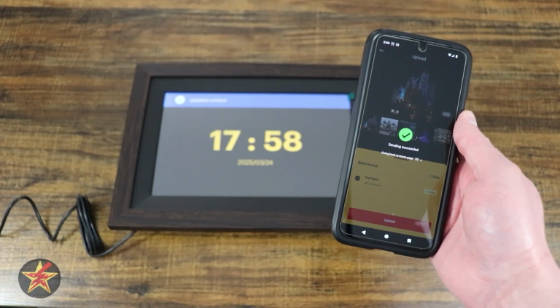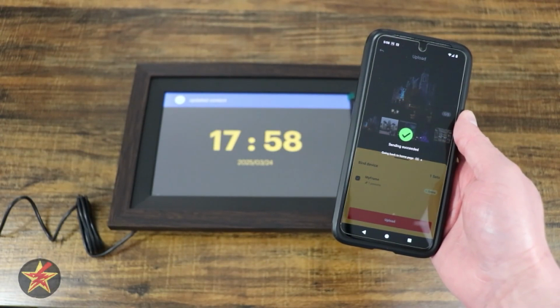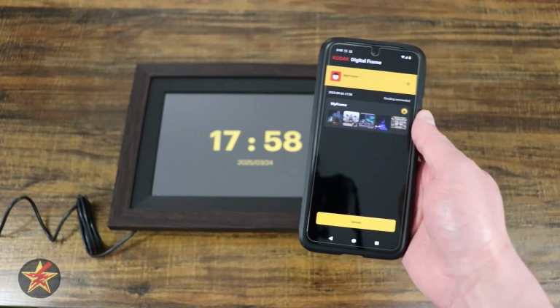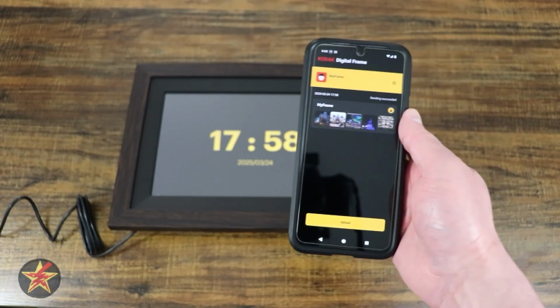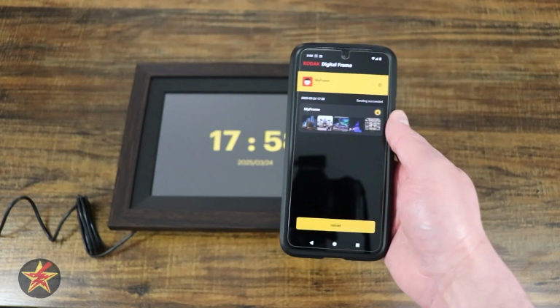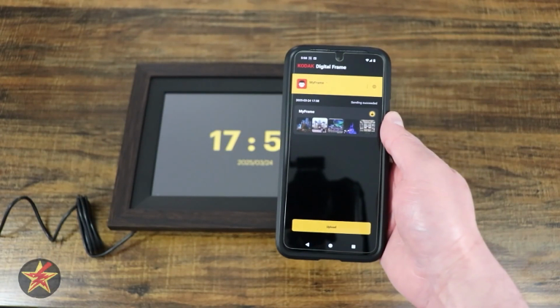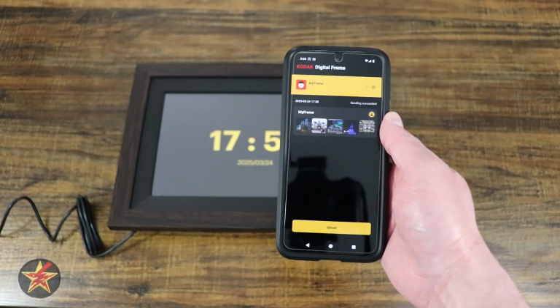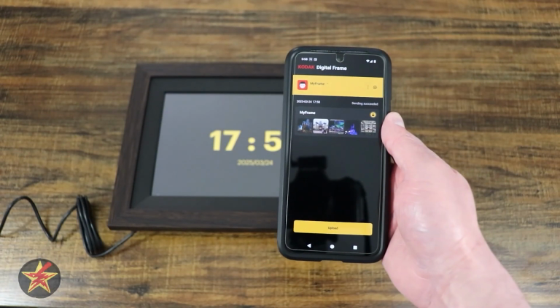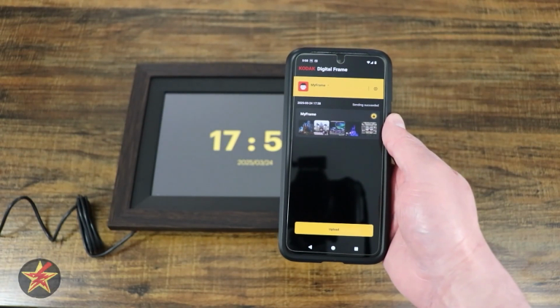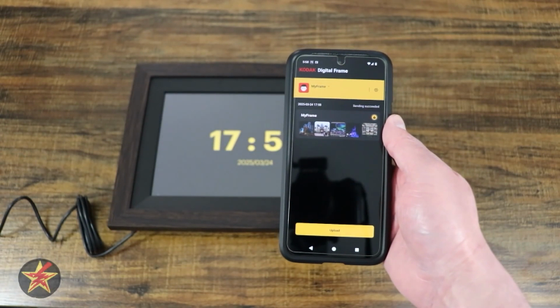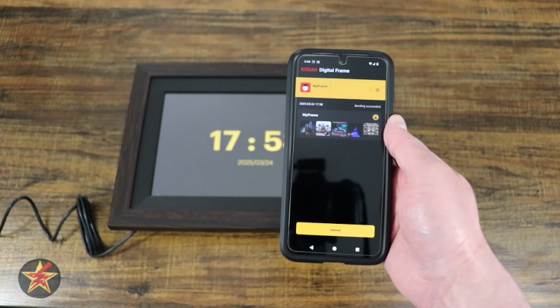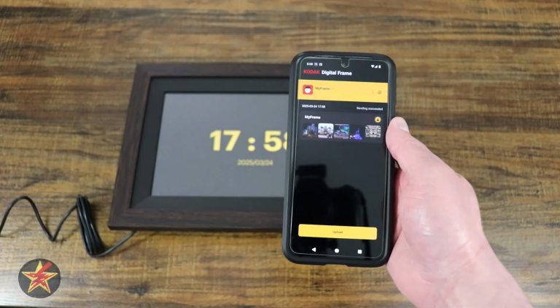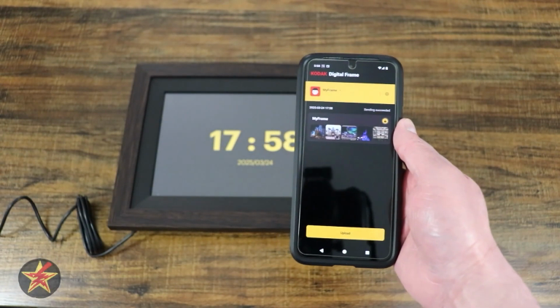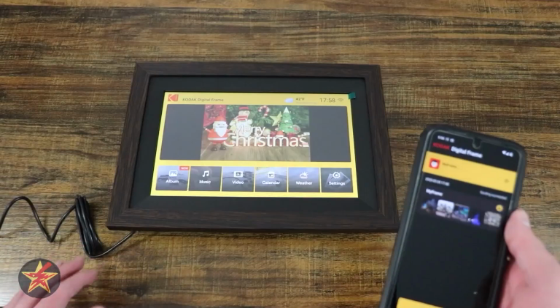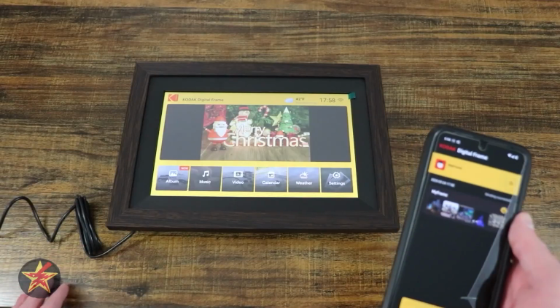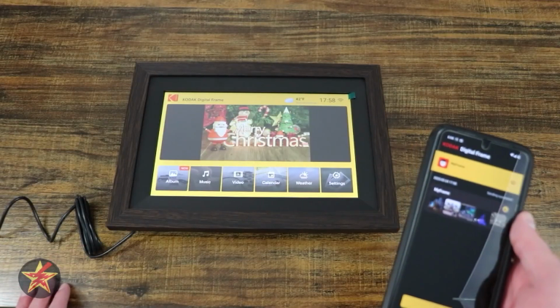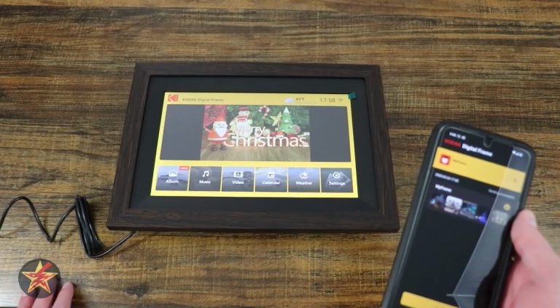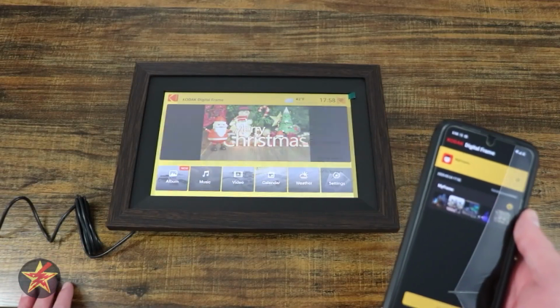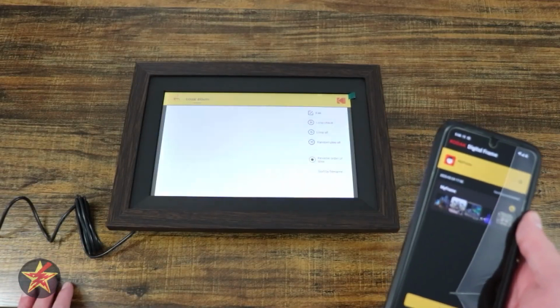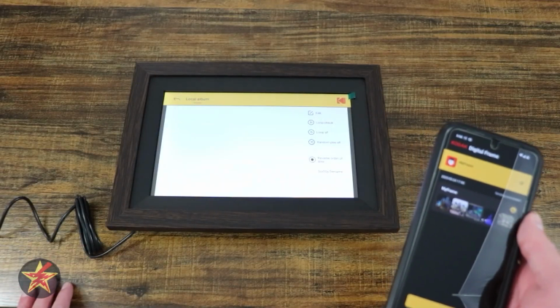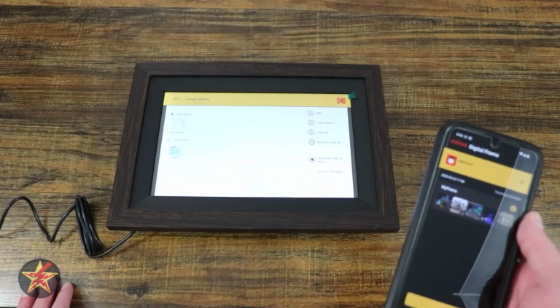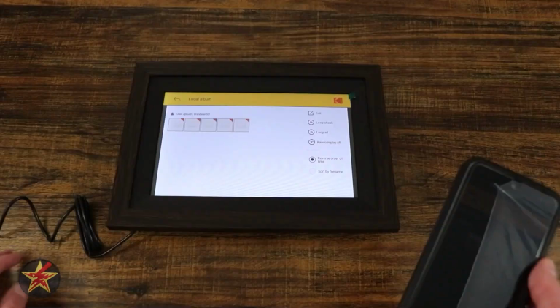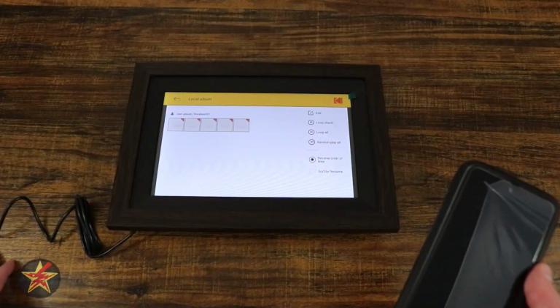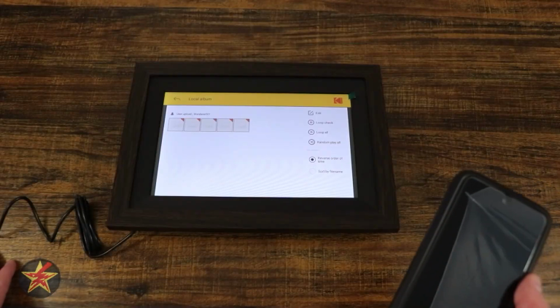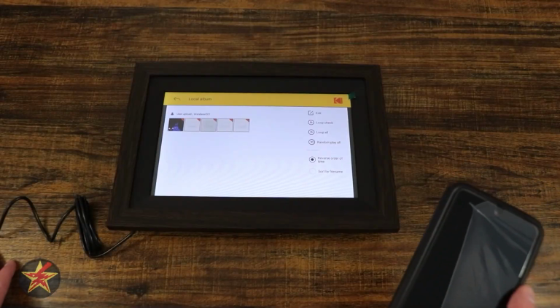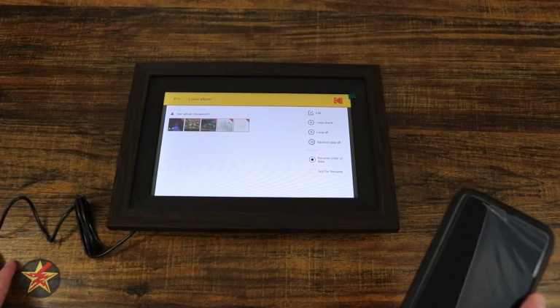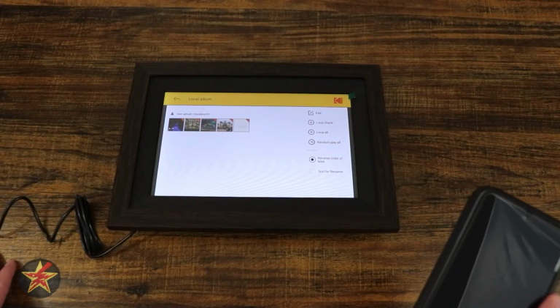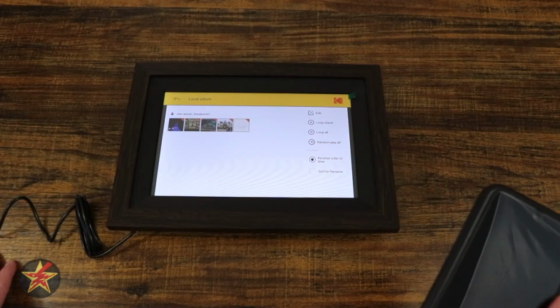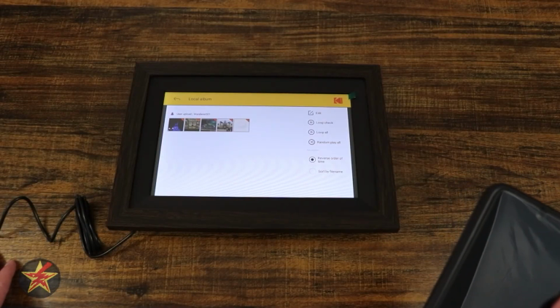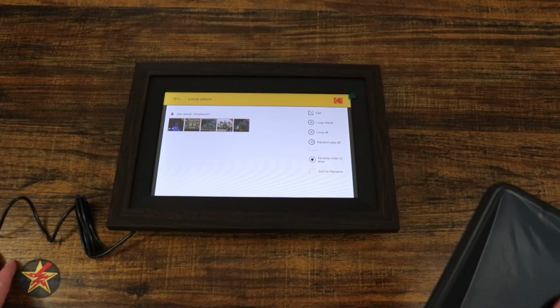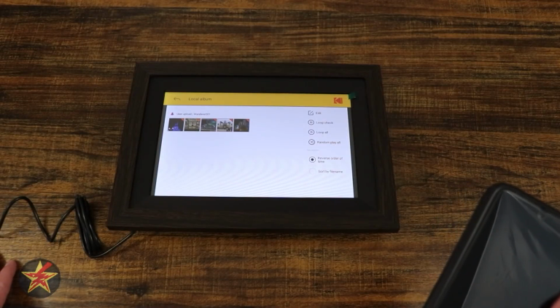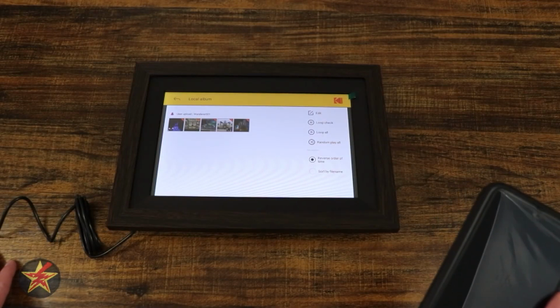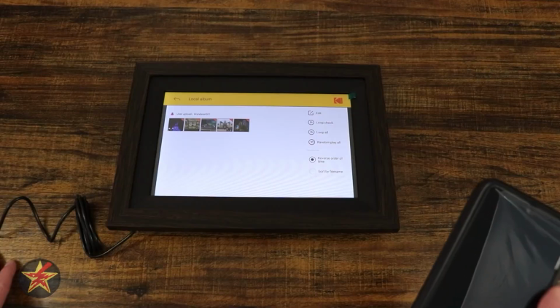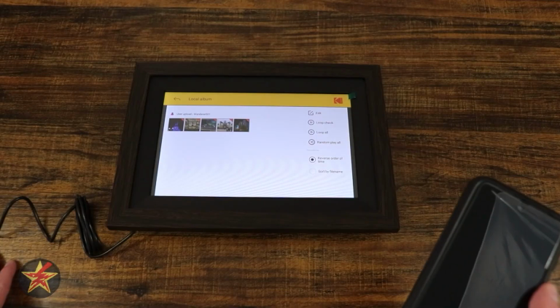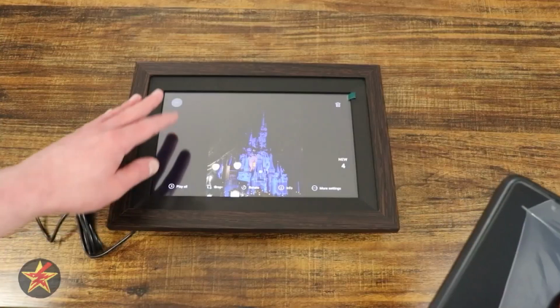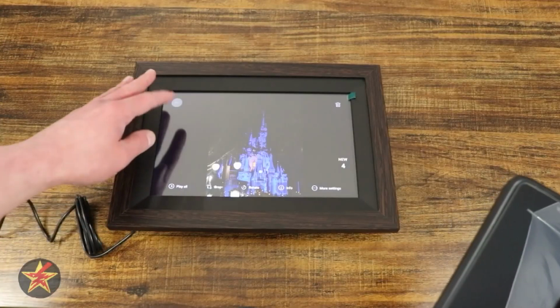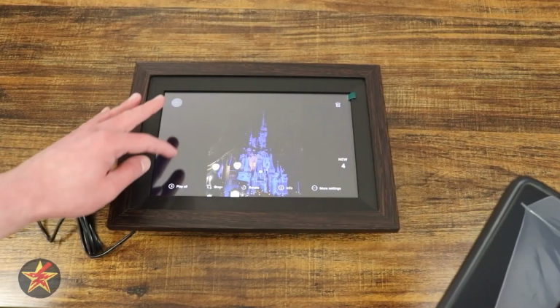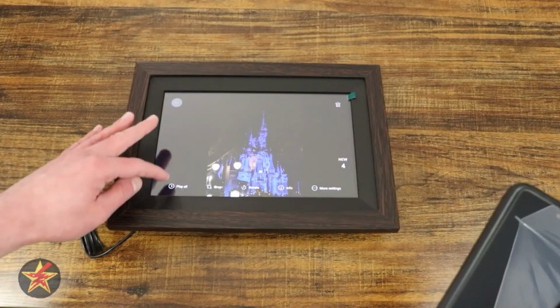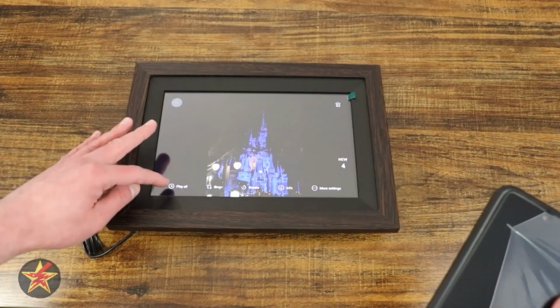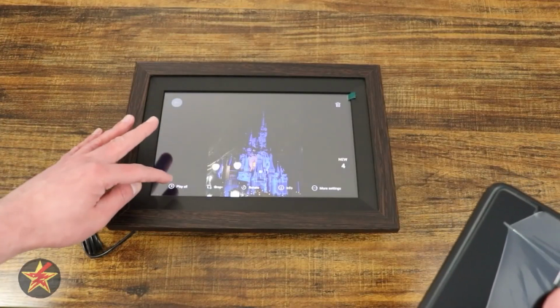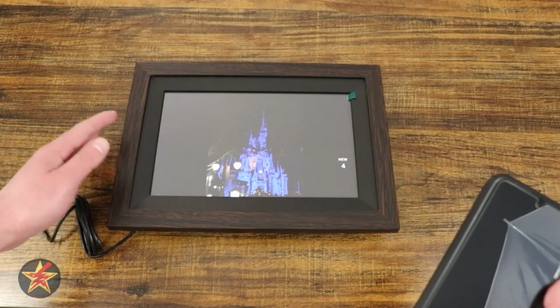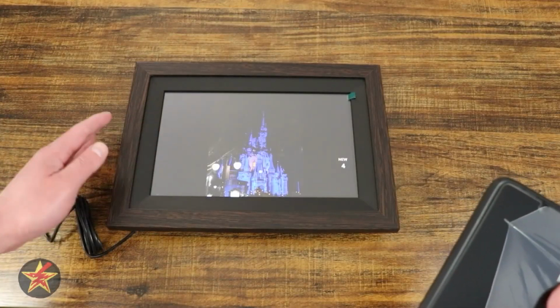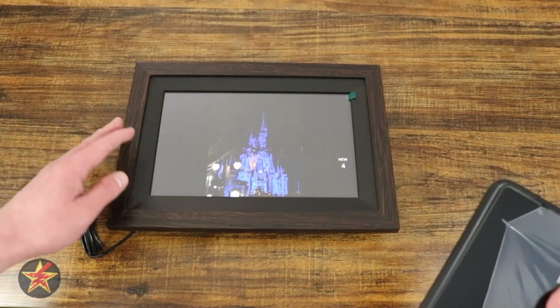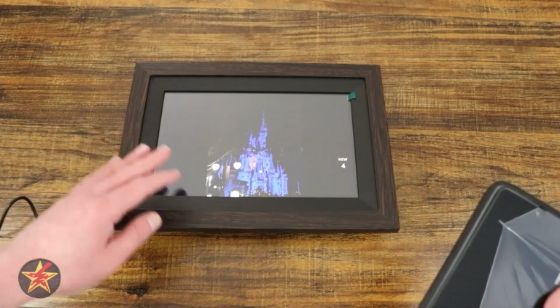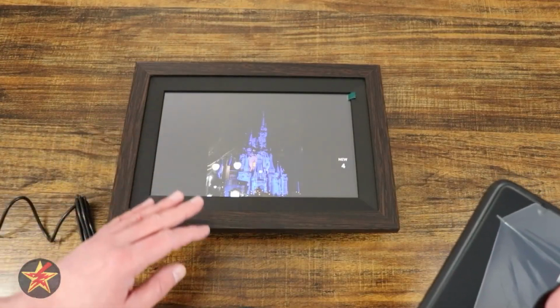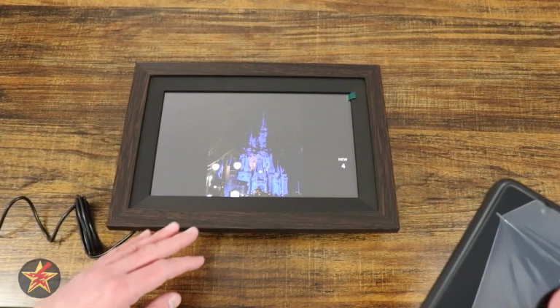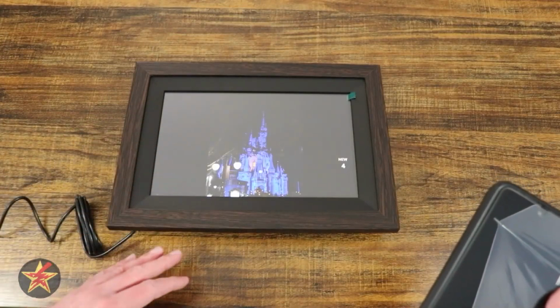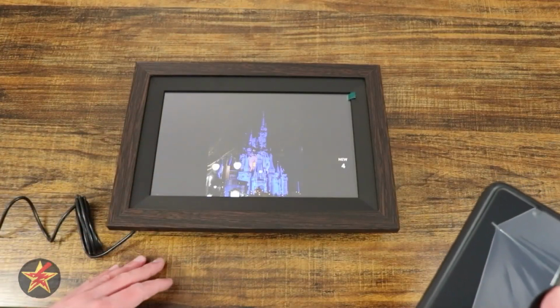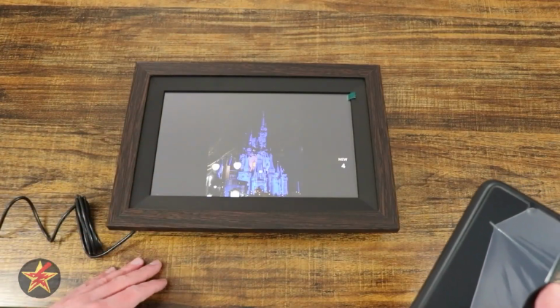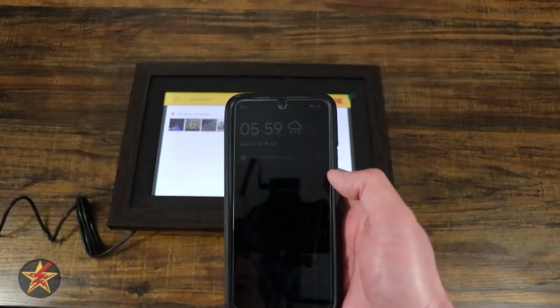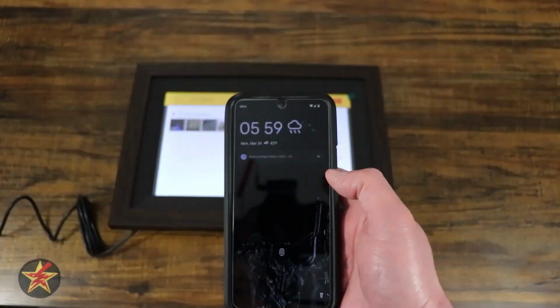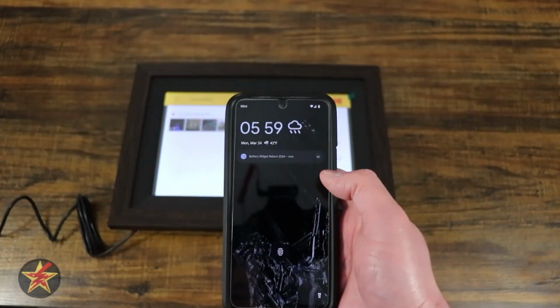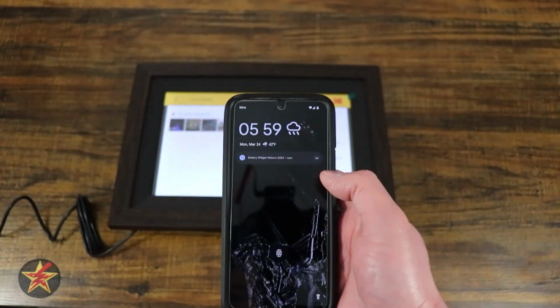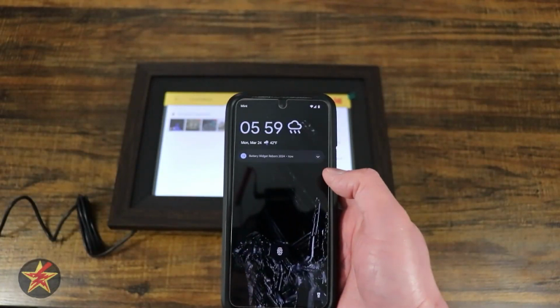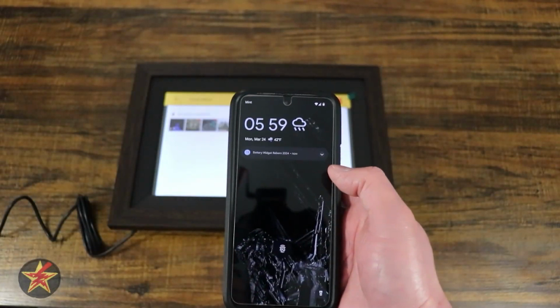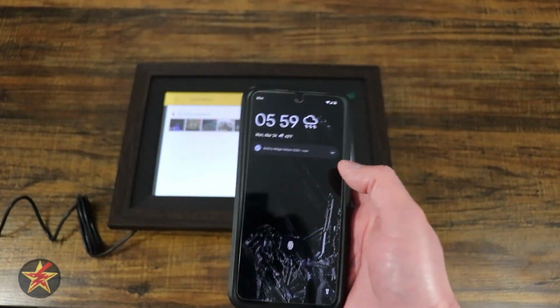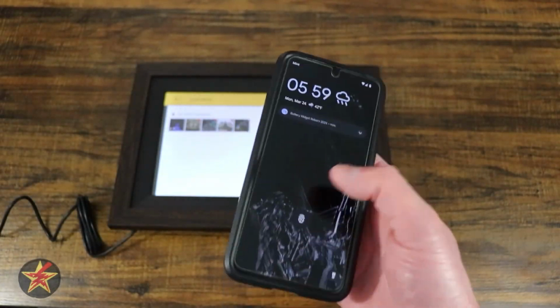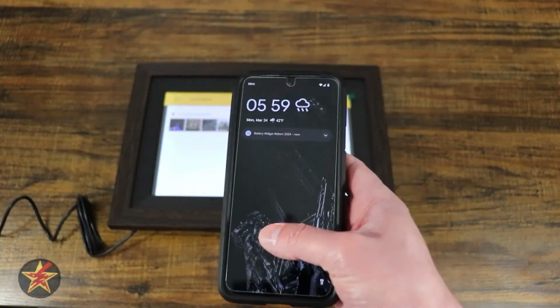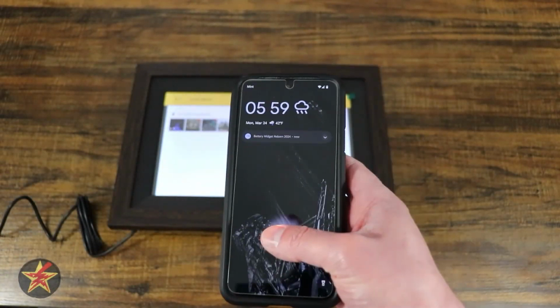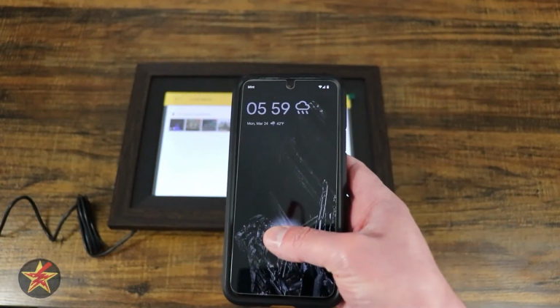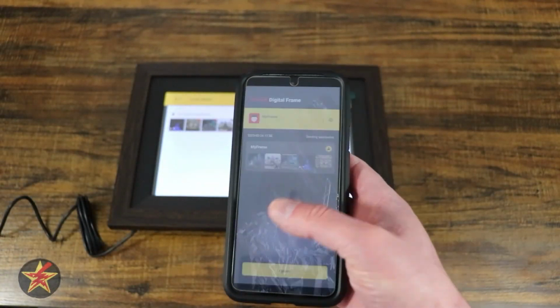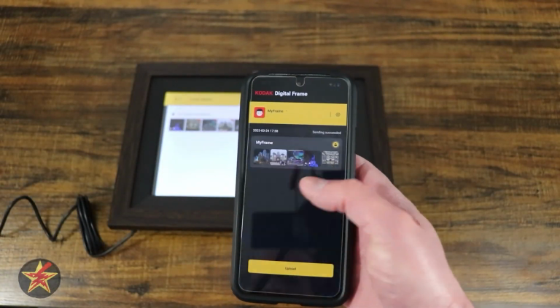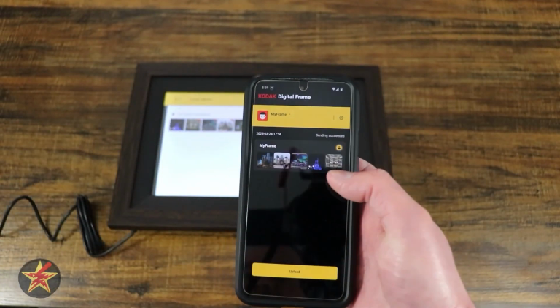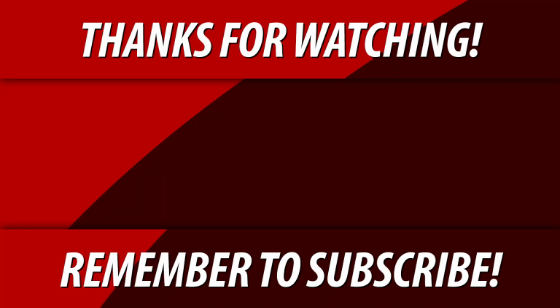A lot of notifications there — new album, uploads from a user. So I can play all. That was setup.